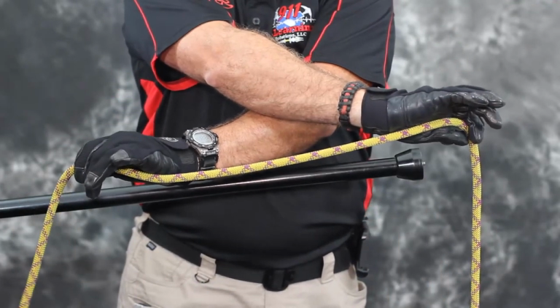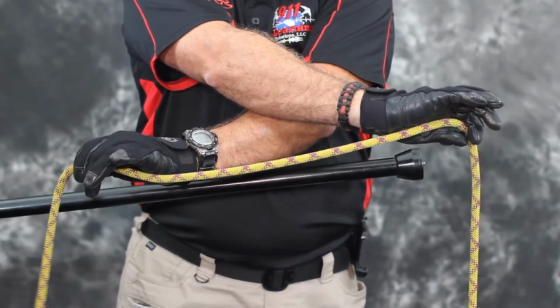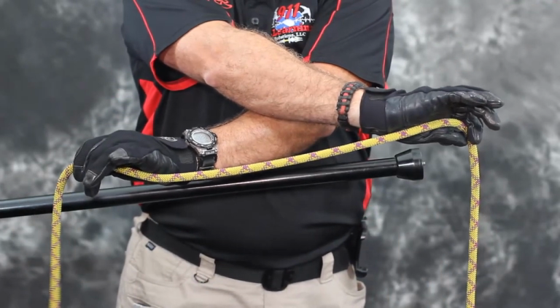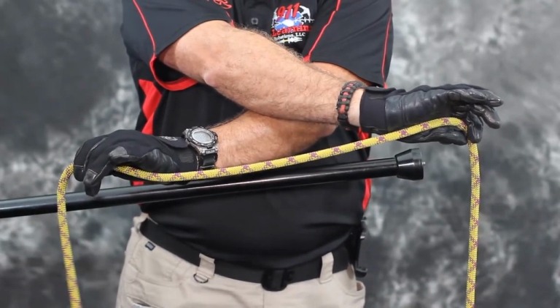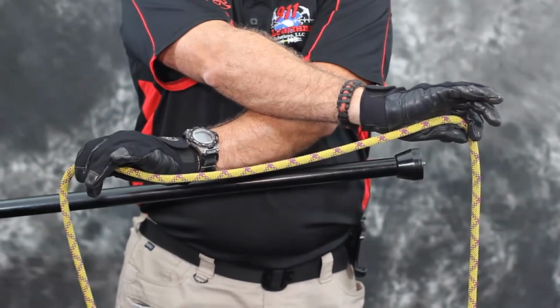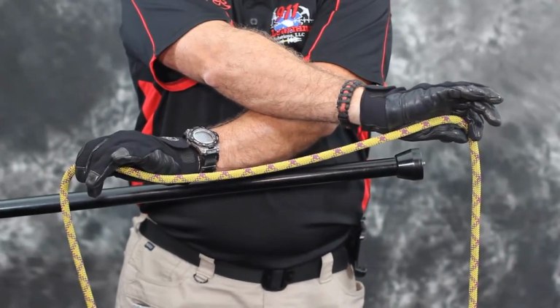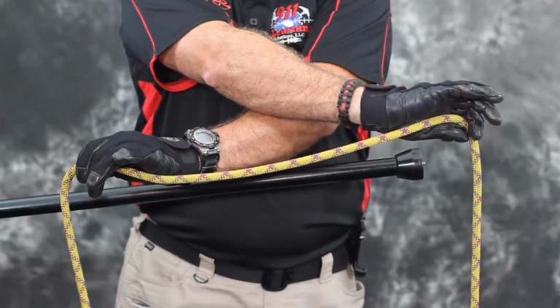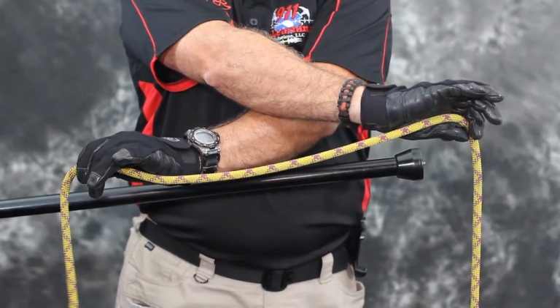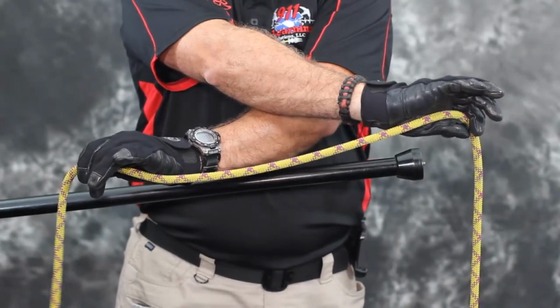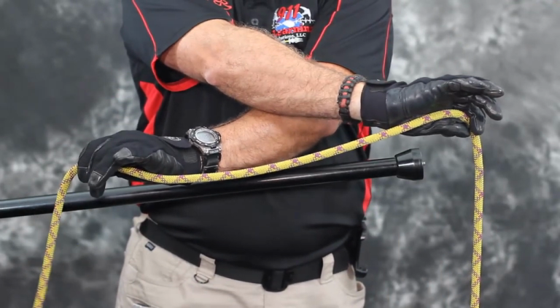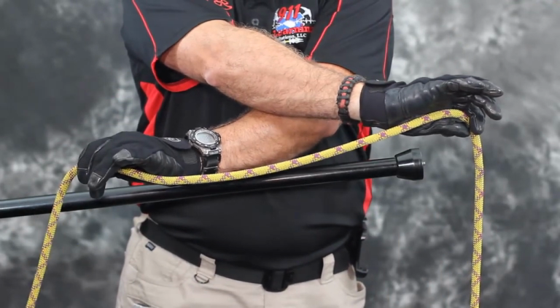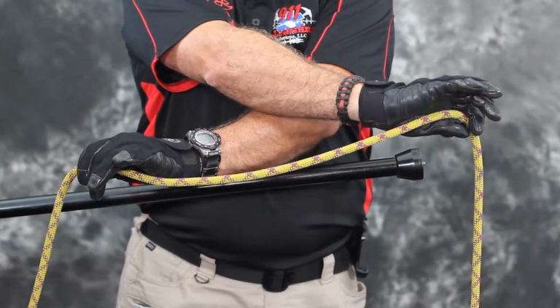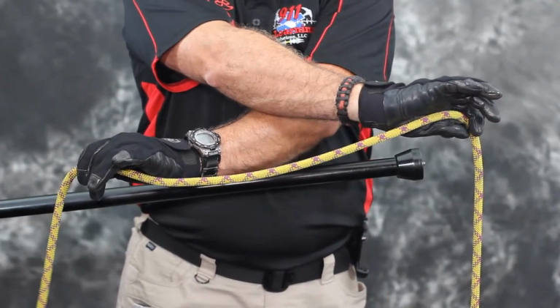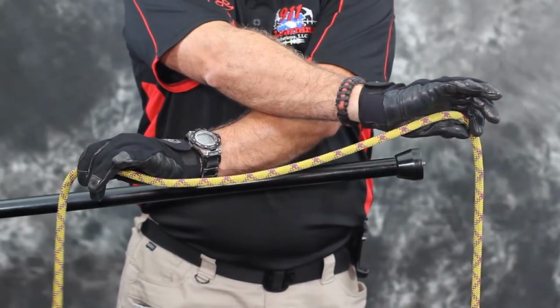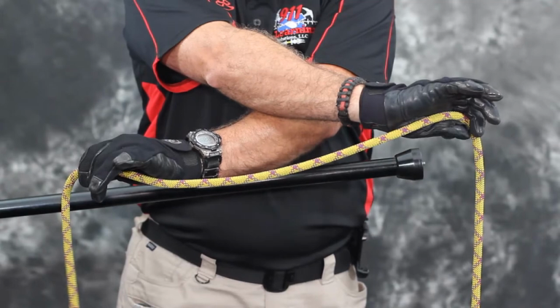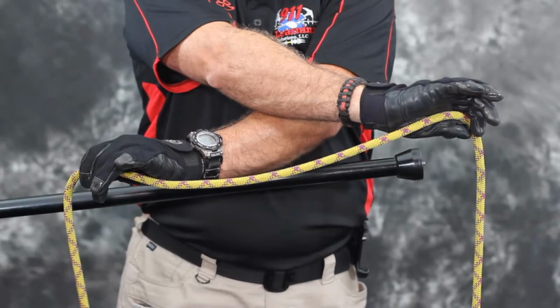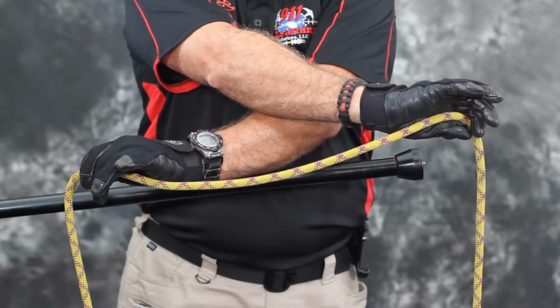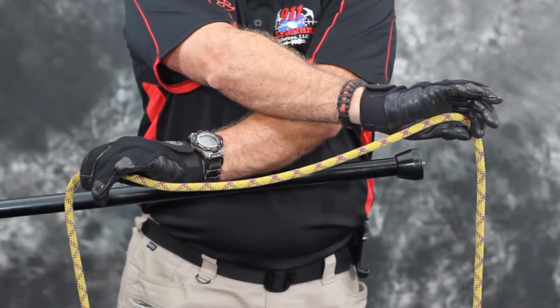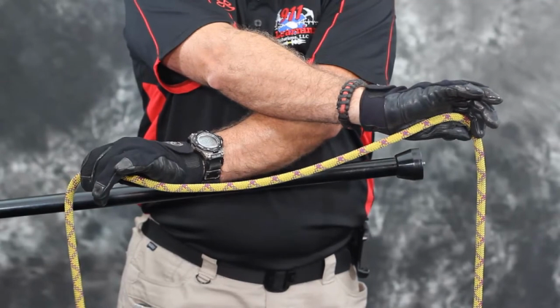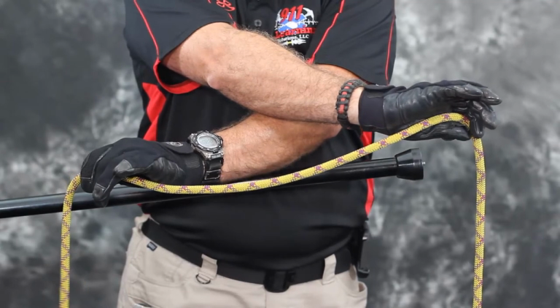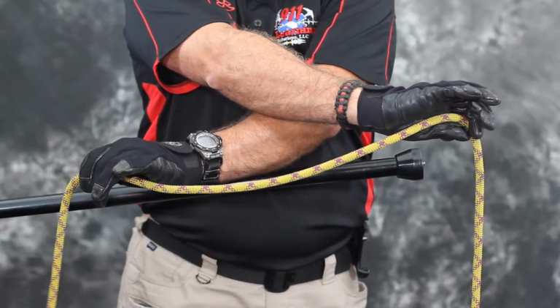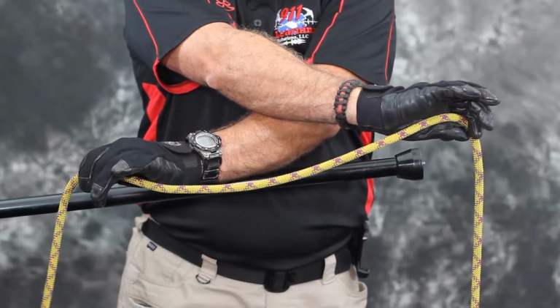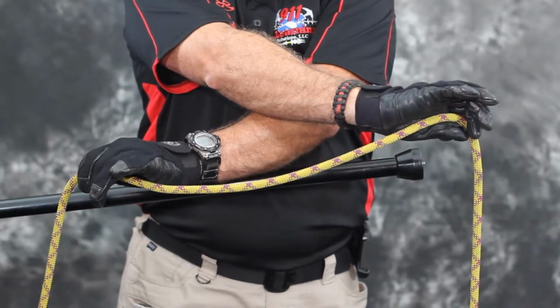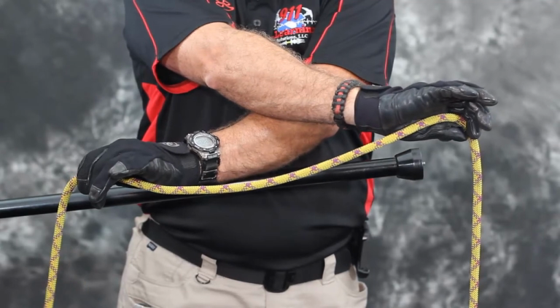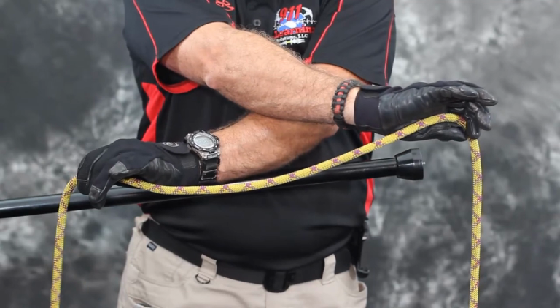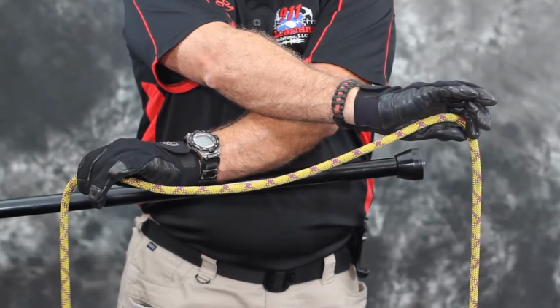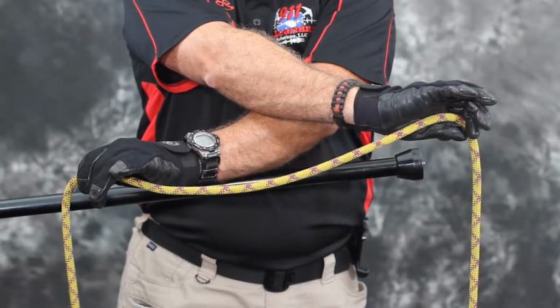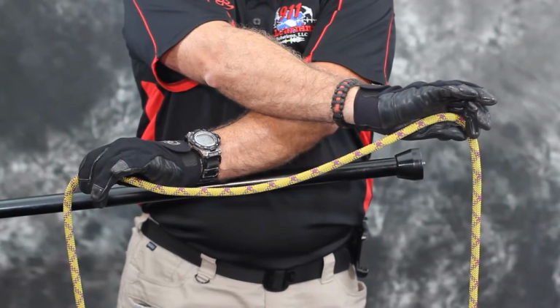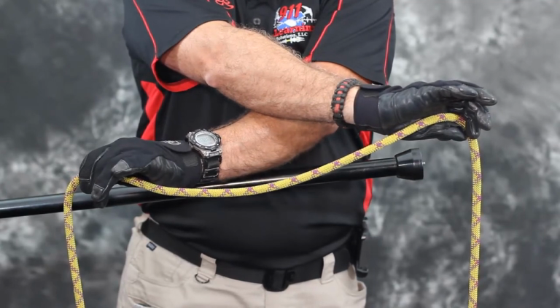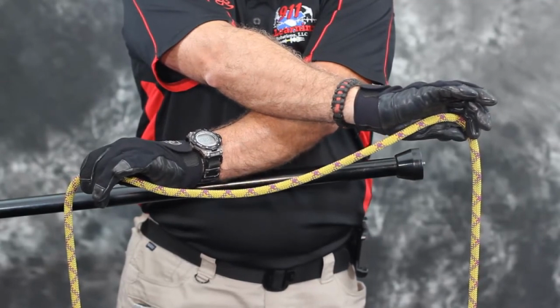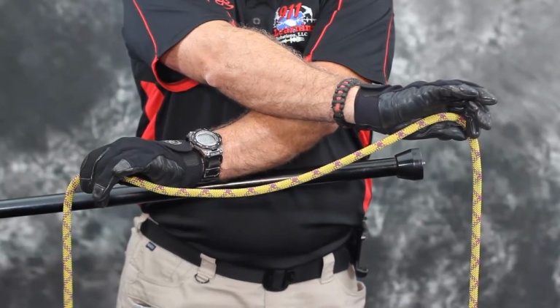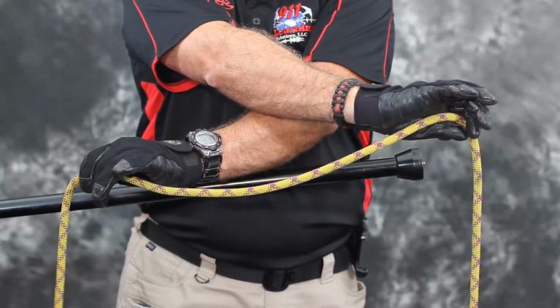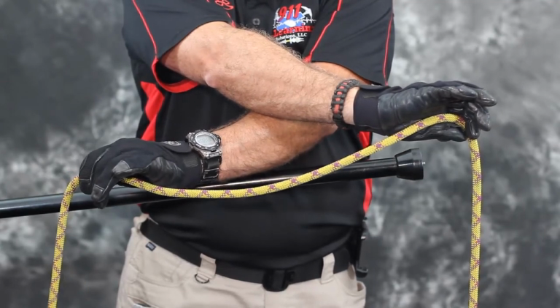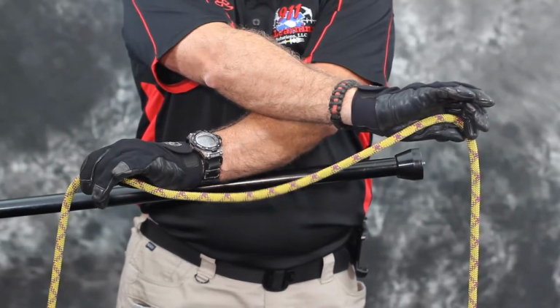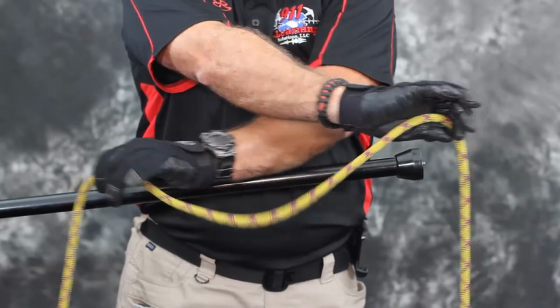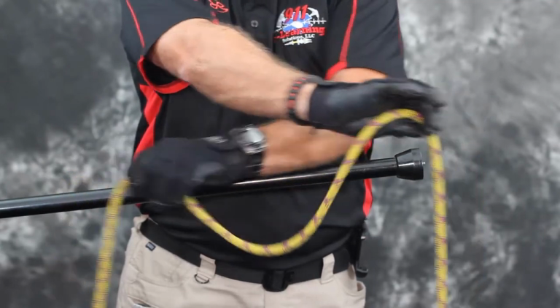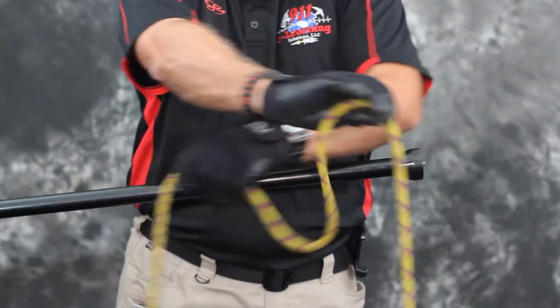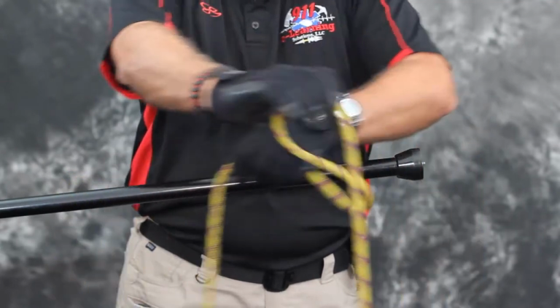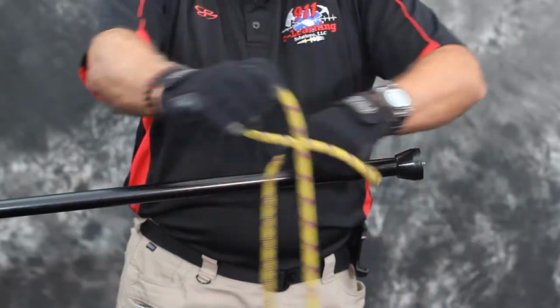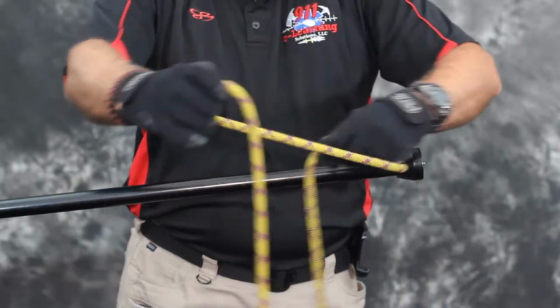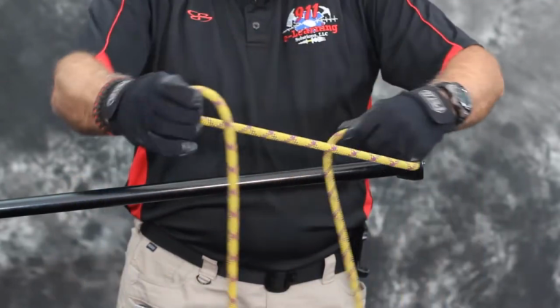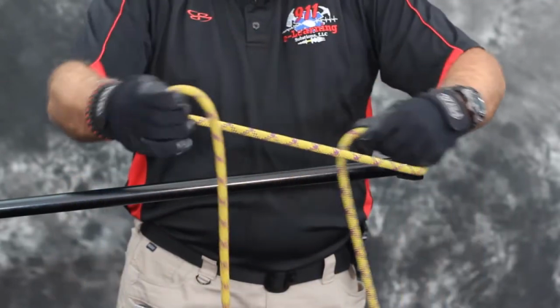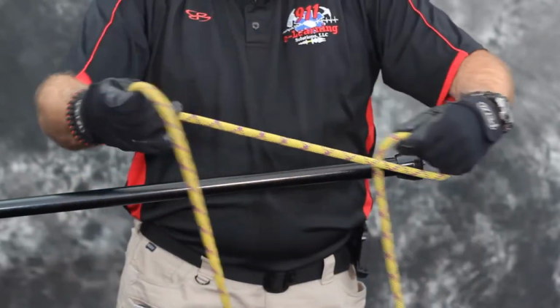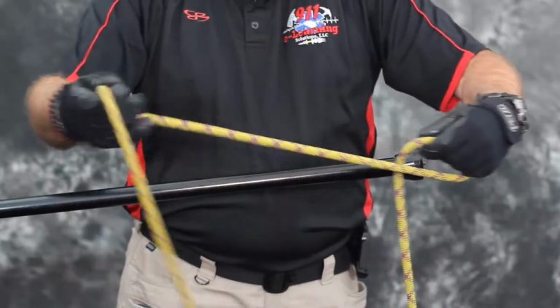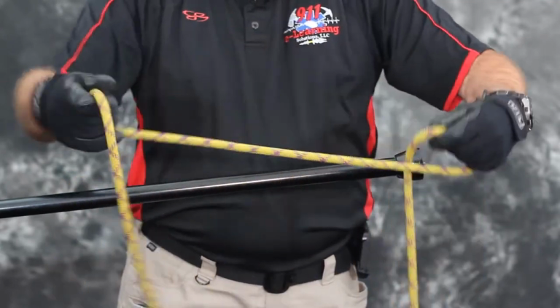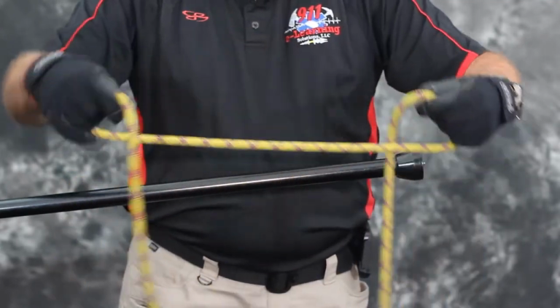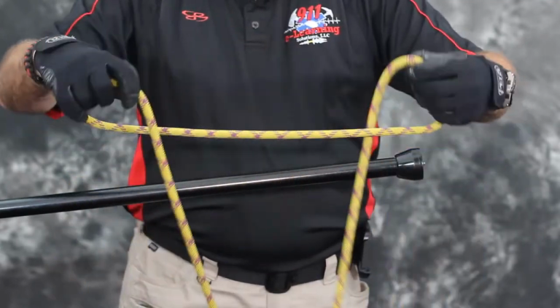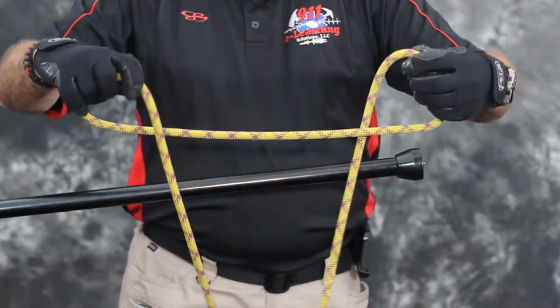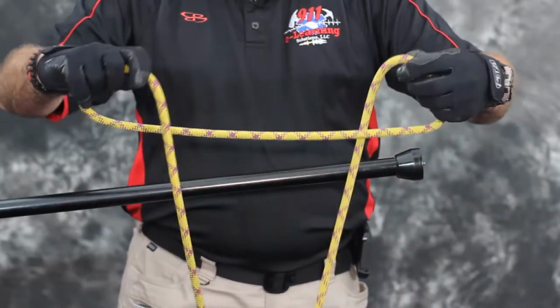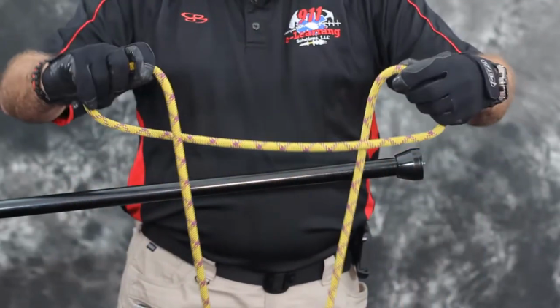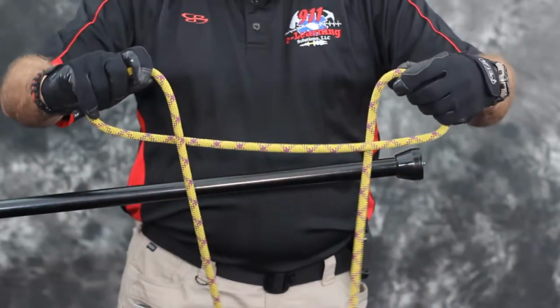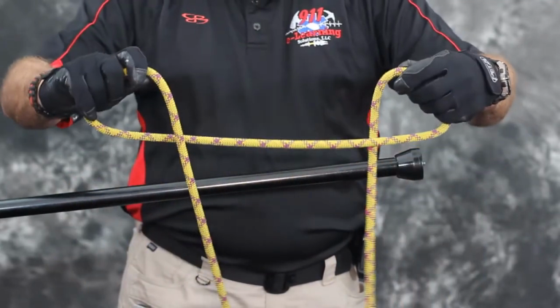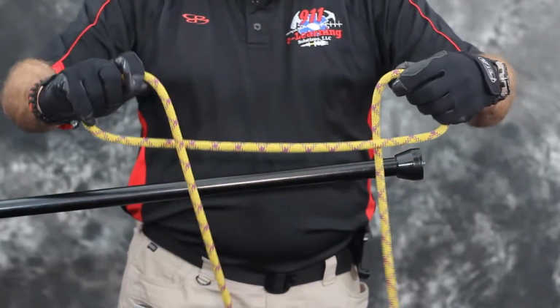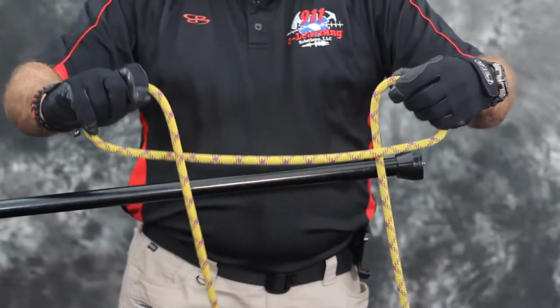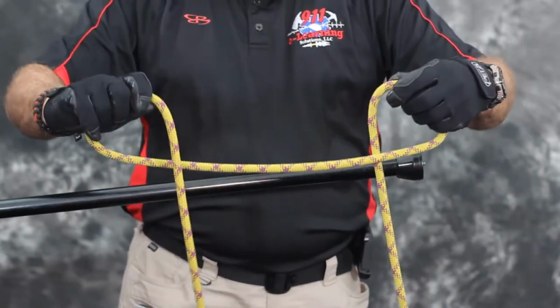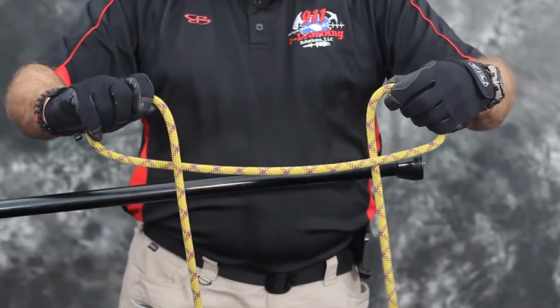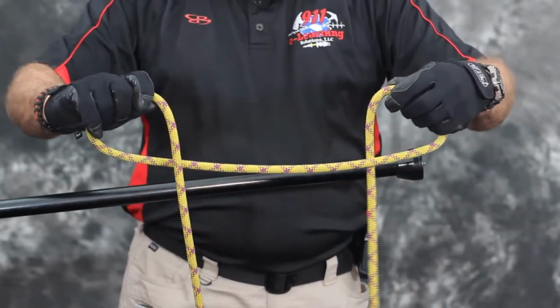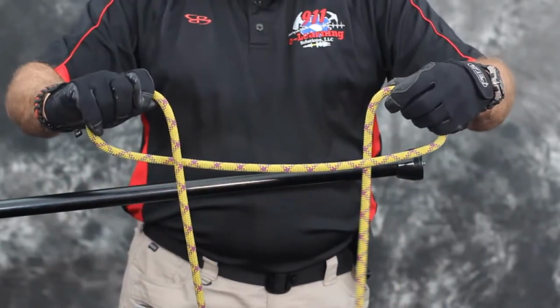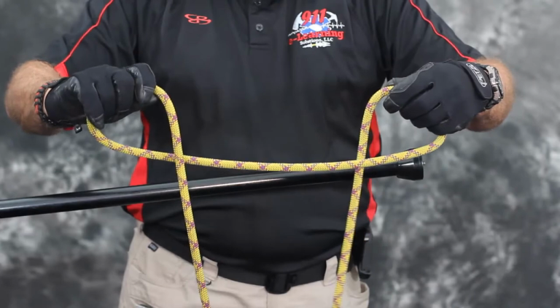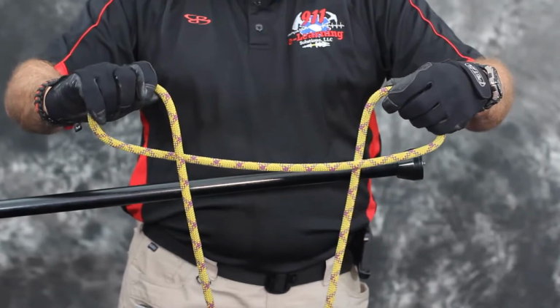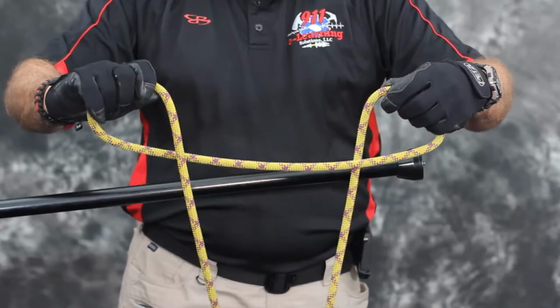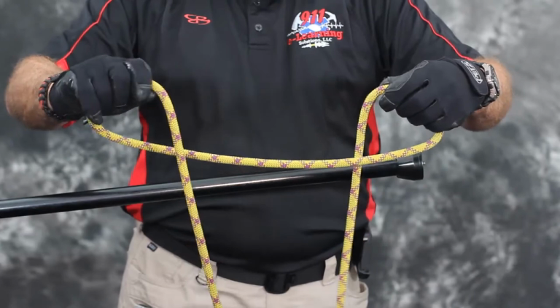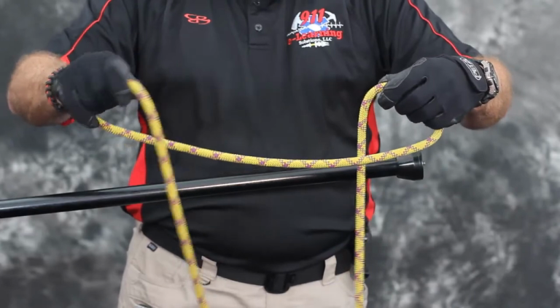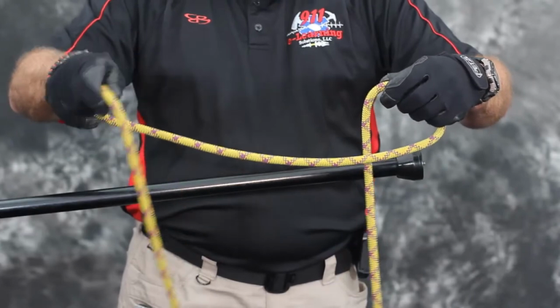Step 2. While holding the rope, uncross your hands to form two loops. One will be an overhand loop, and the other an underhand loop.